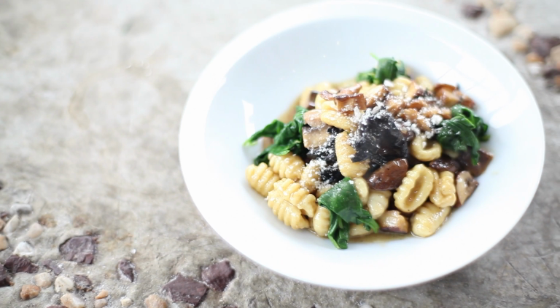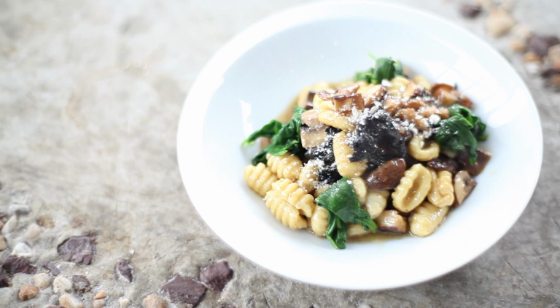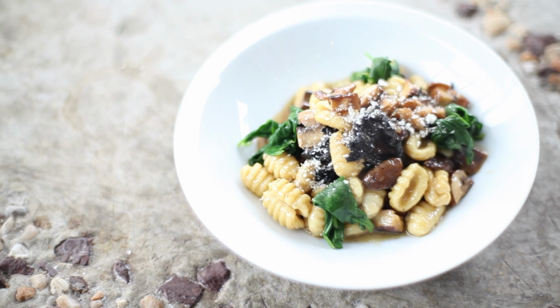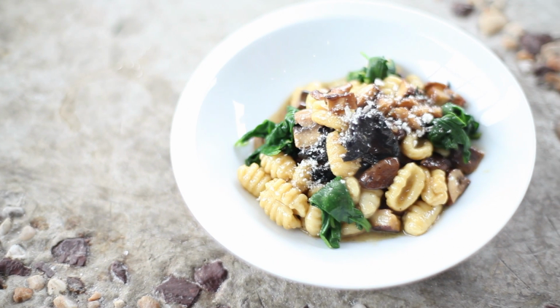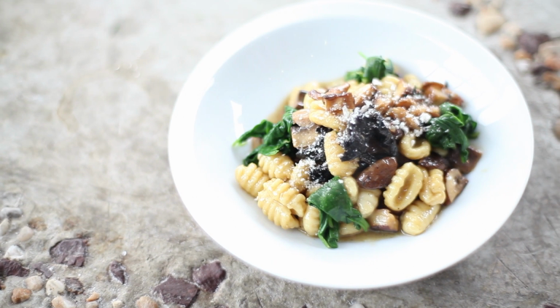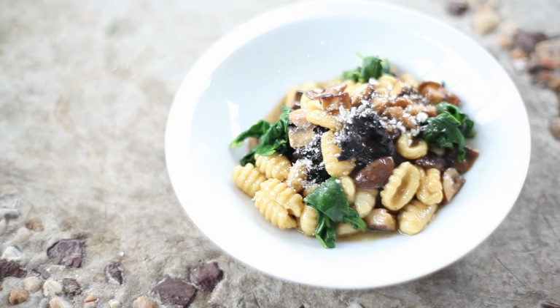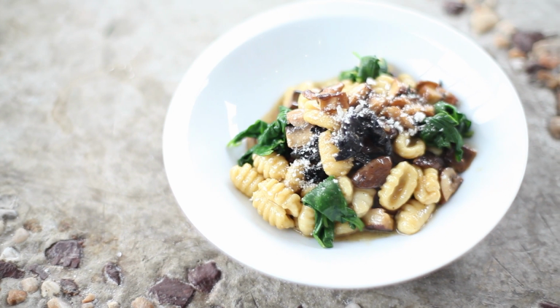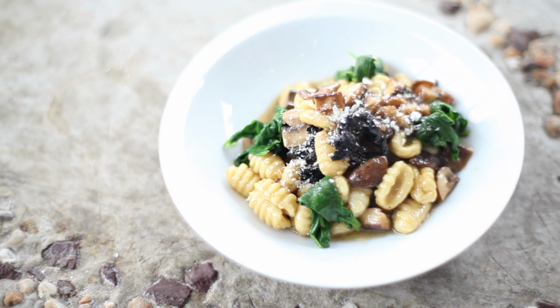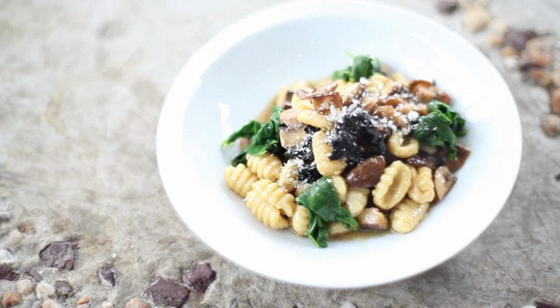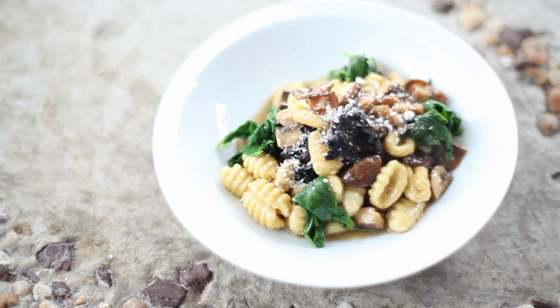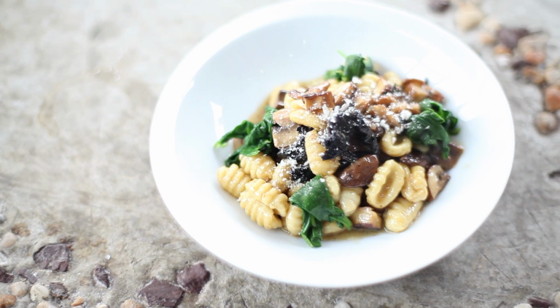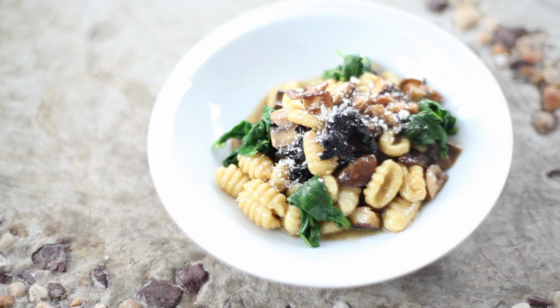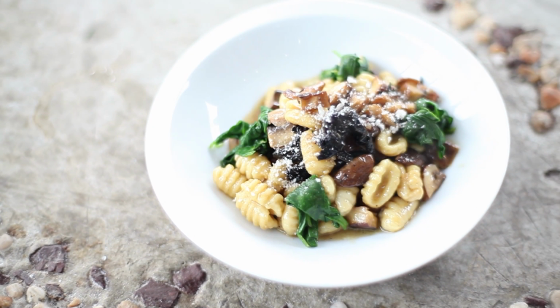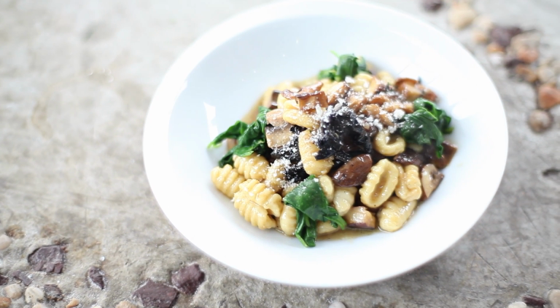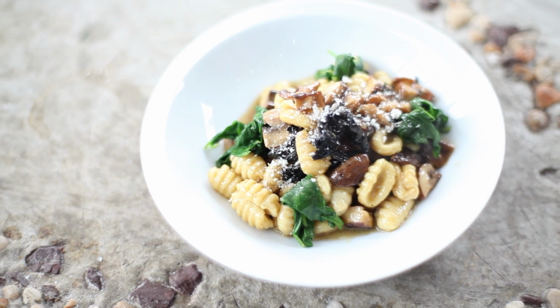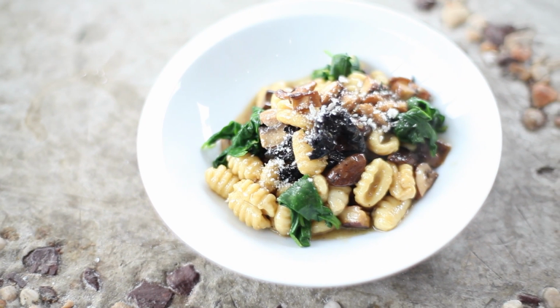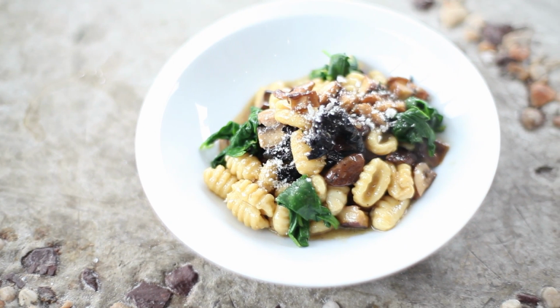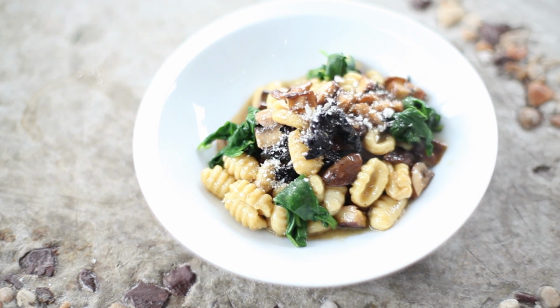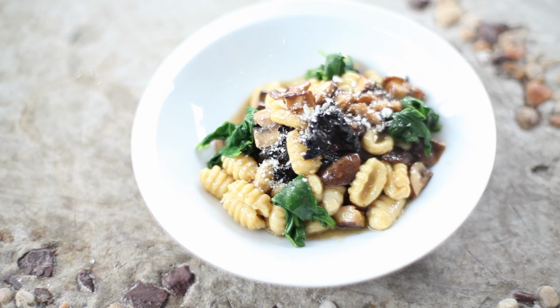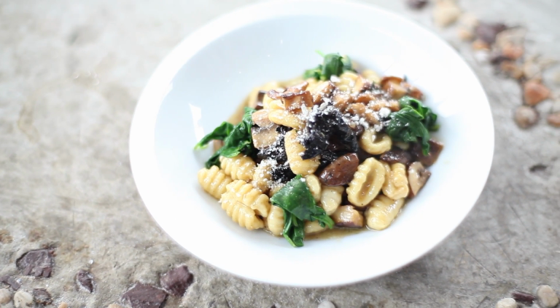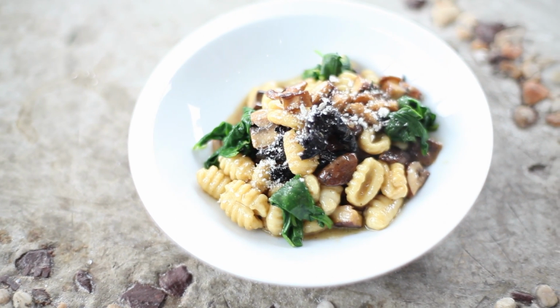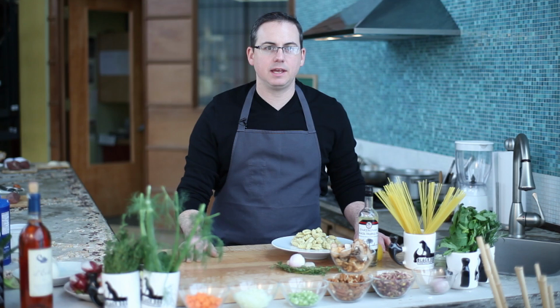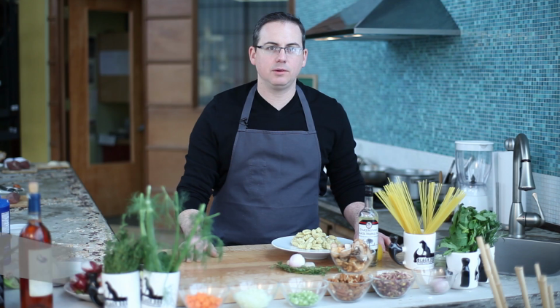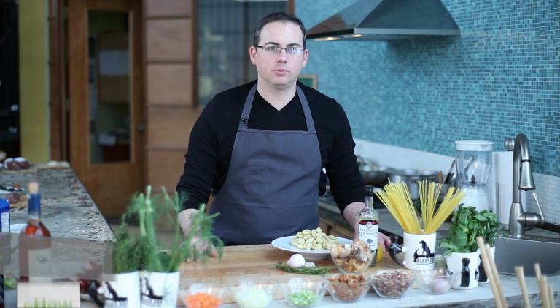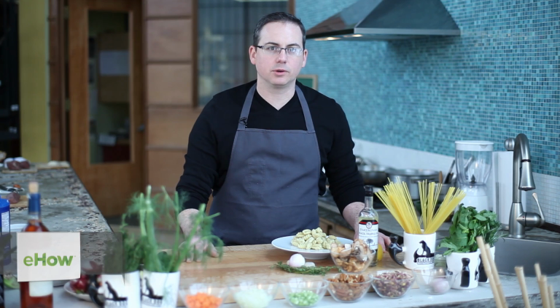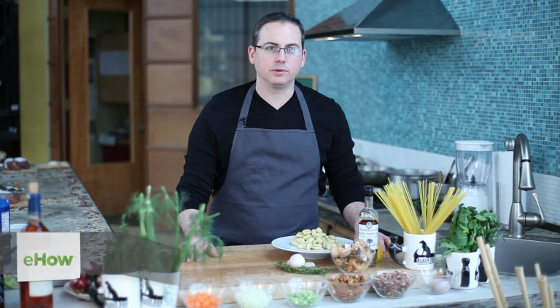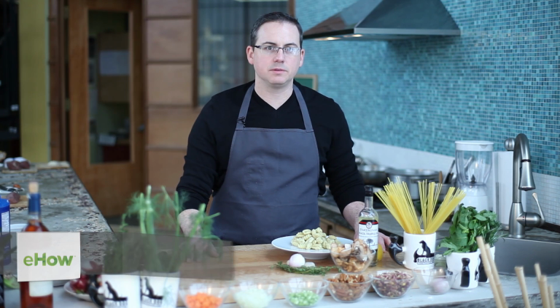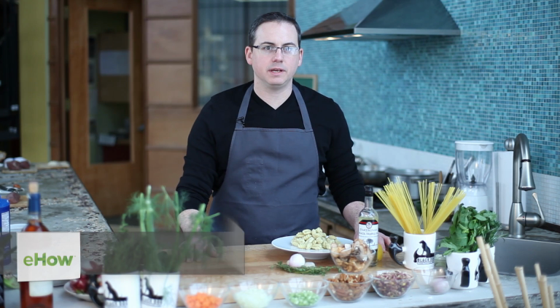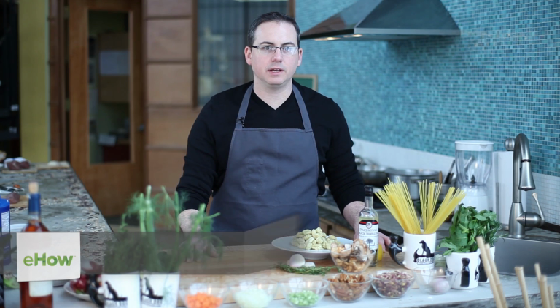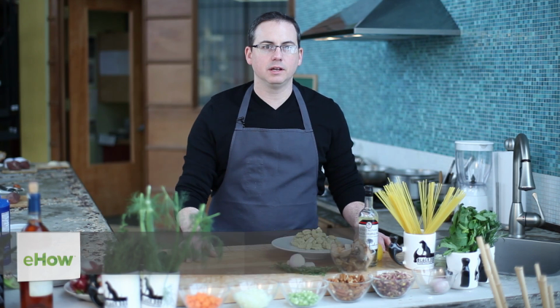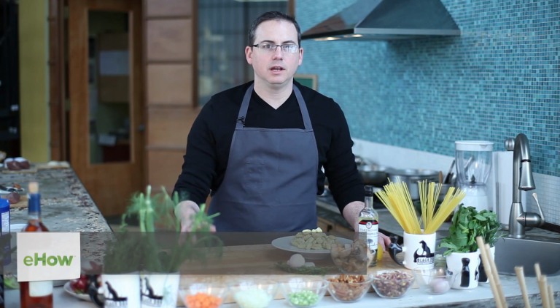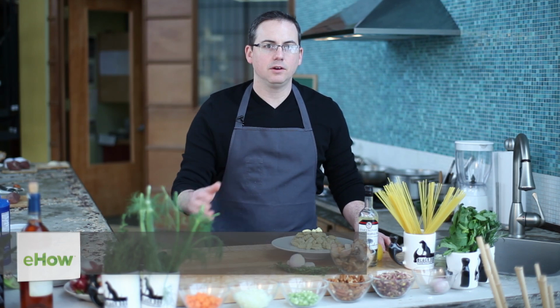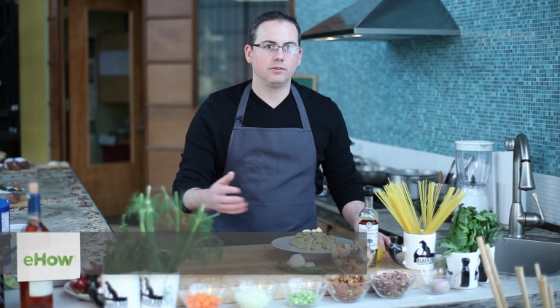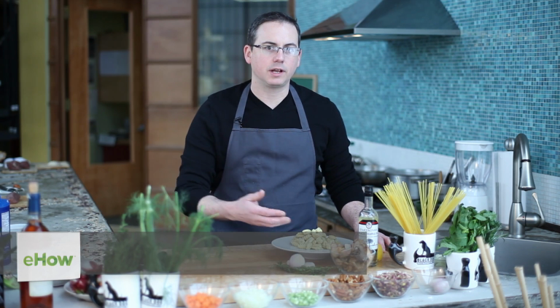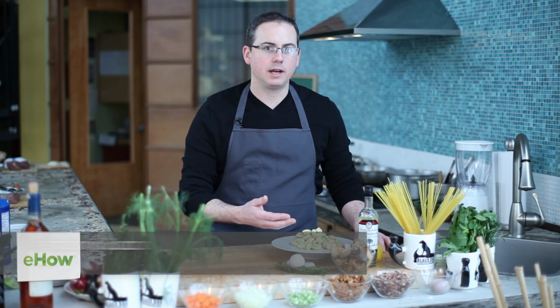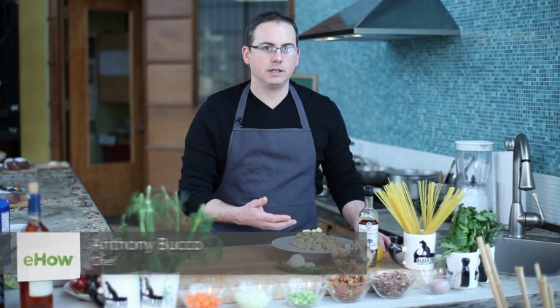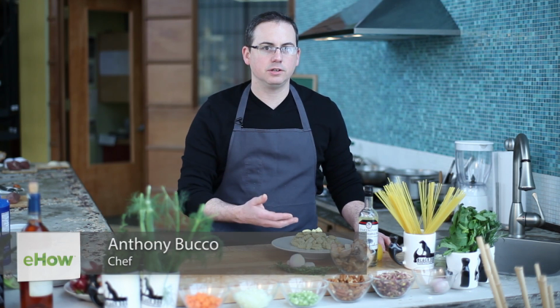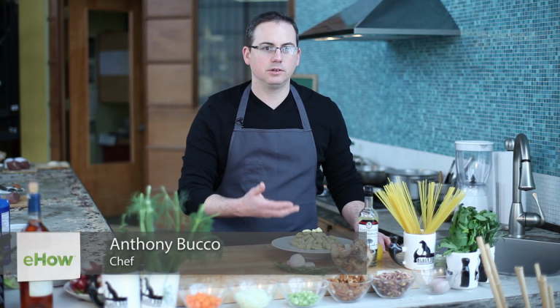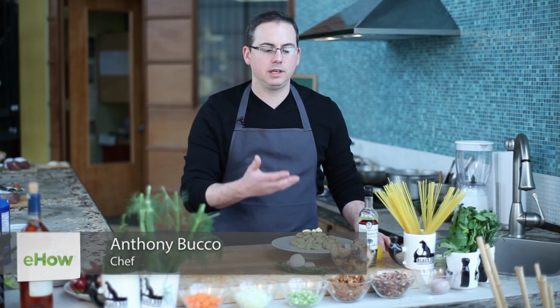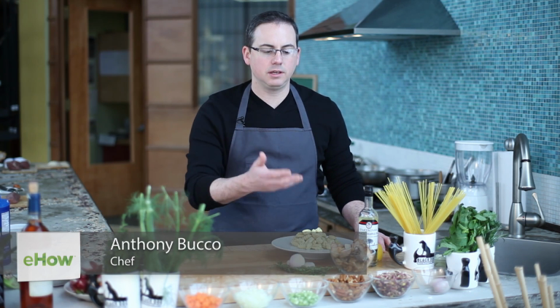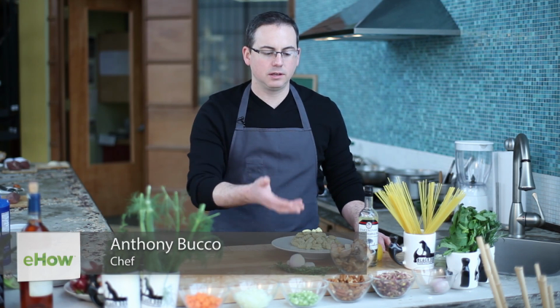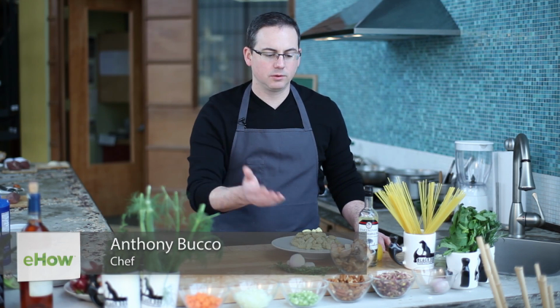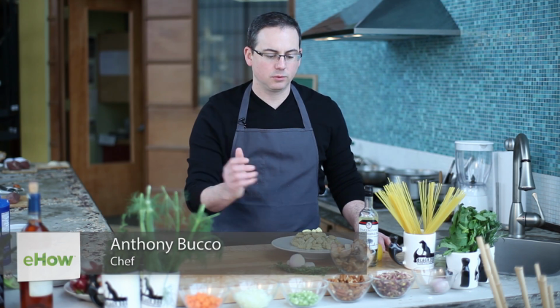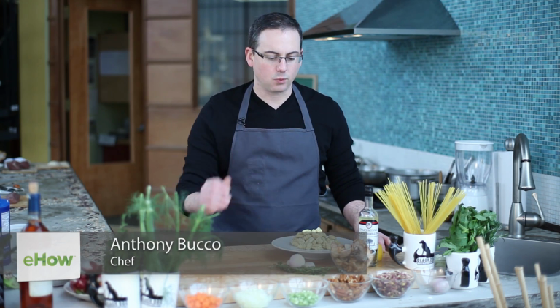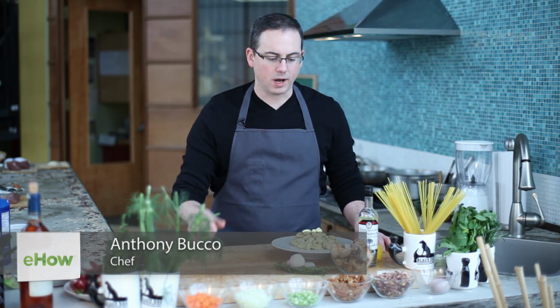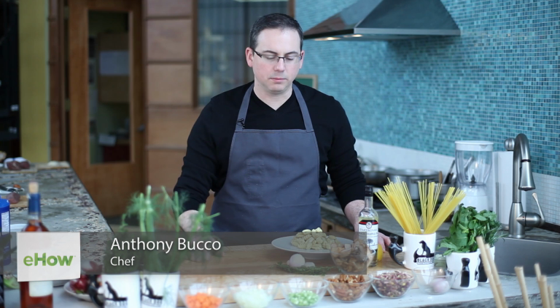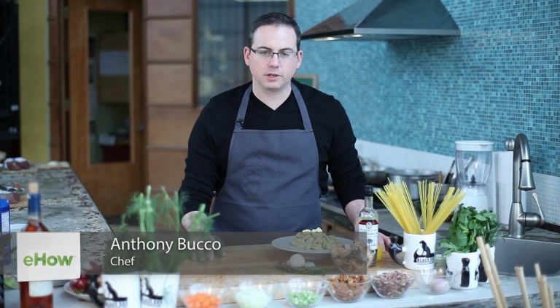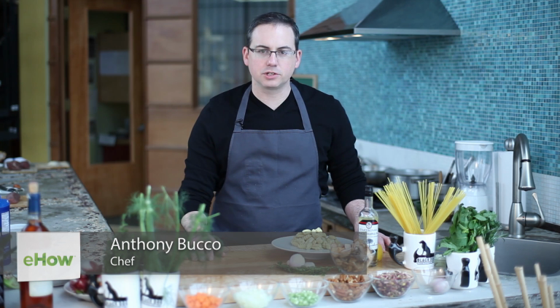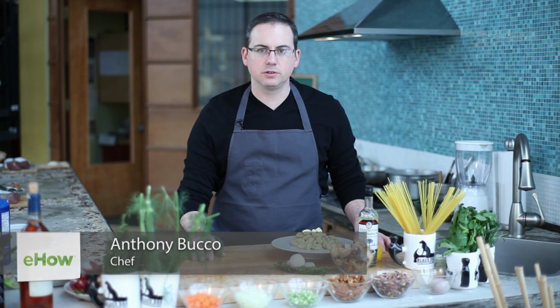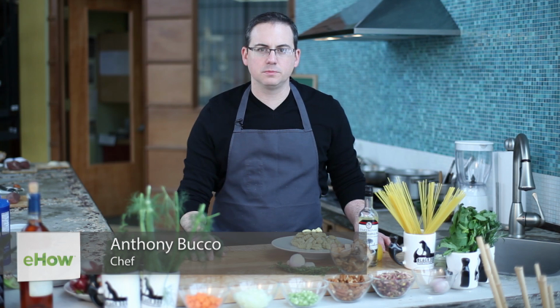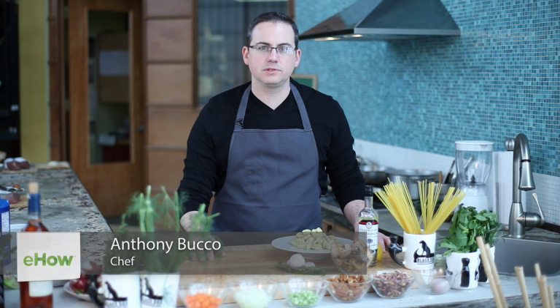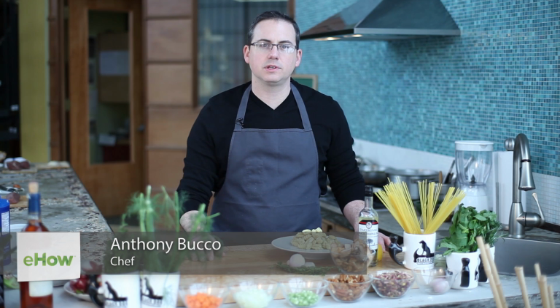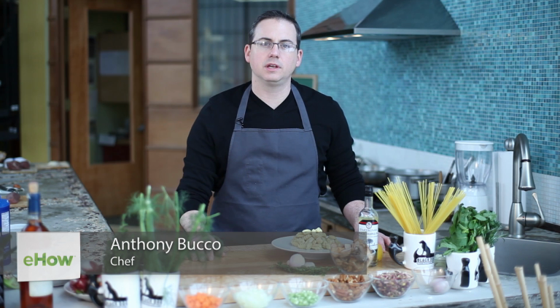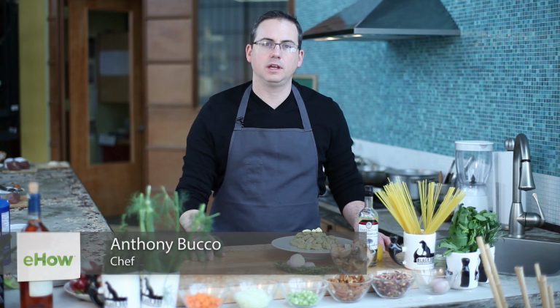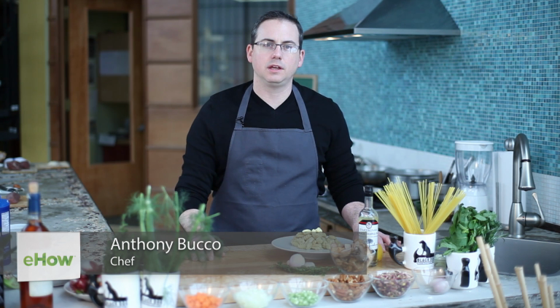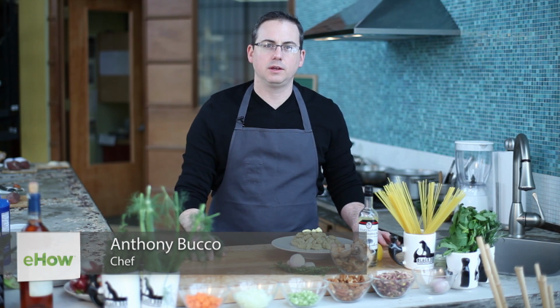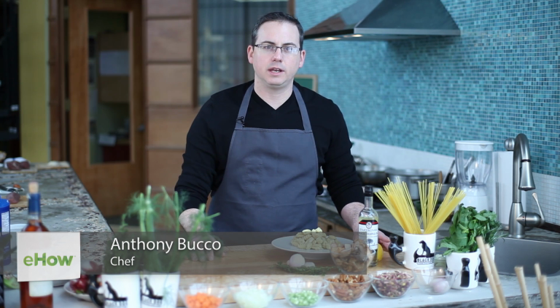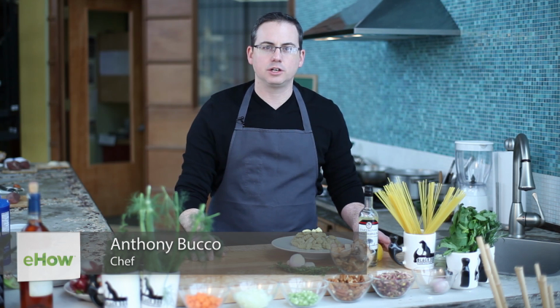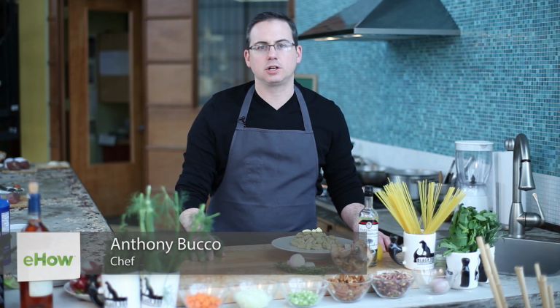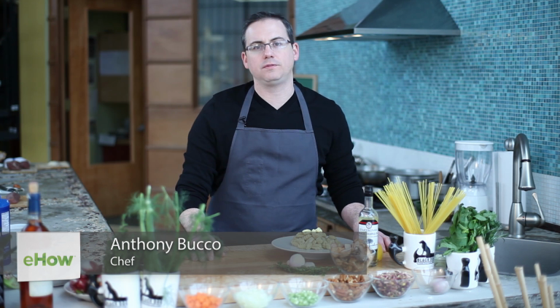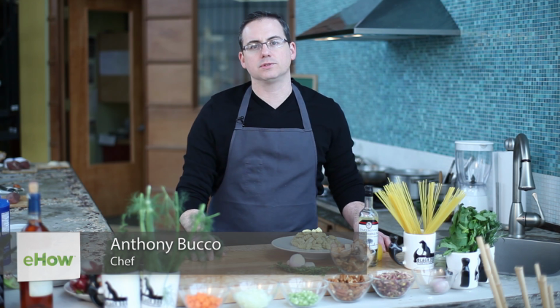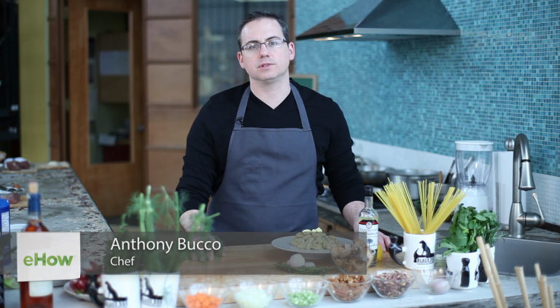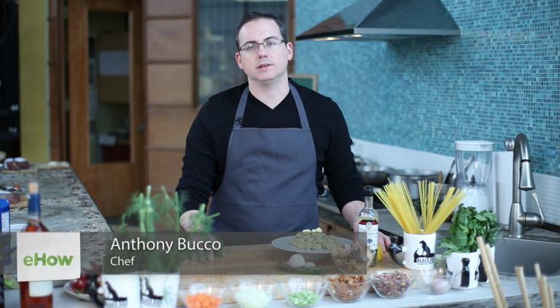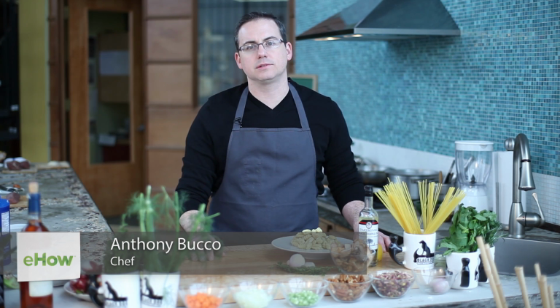Hello, my name is Chef Anthony Bucco, and today we're going to make ricotta gnocchi, wild mushrooms, and a truffle sauce.